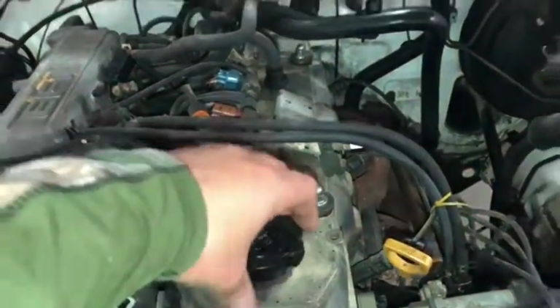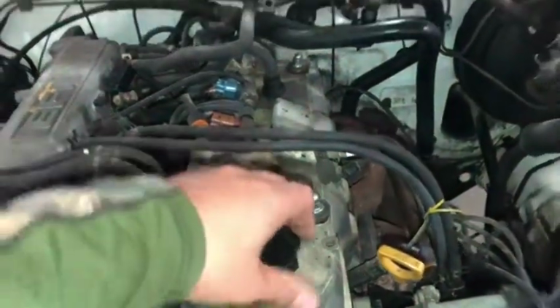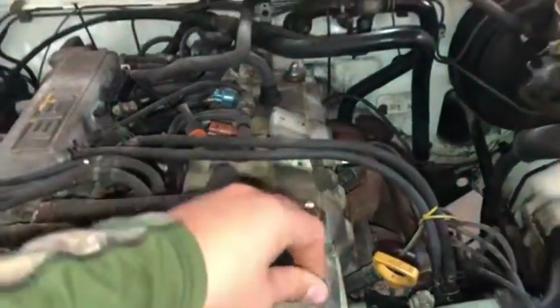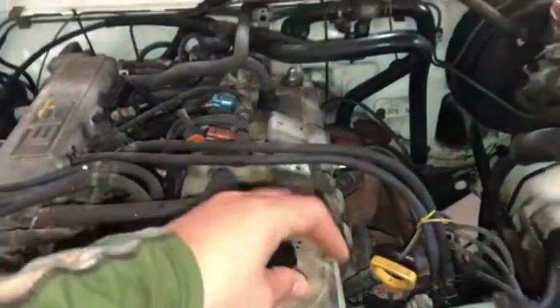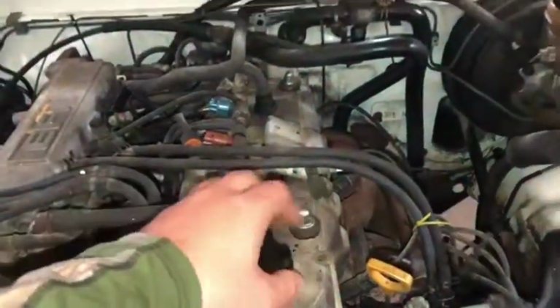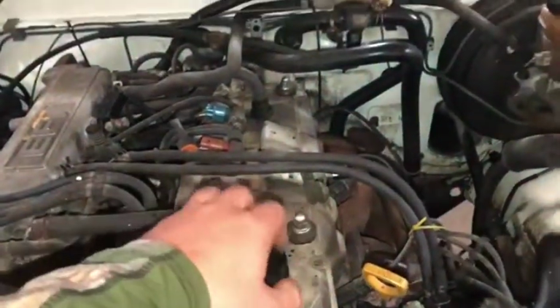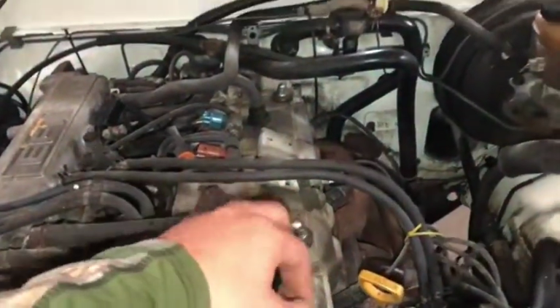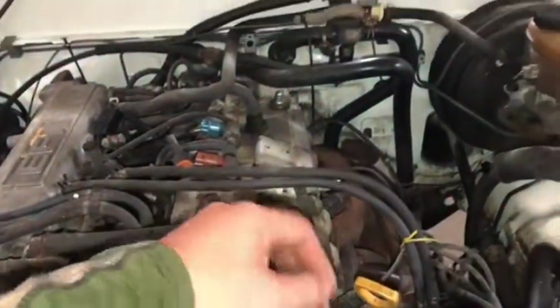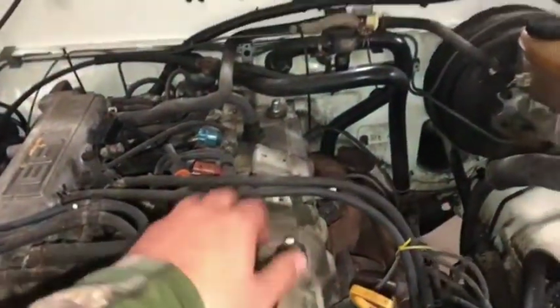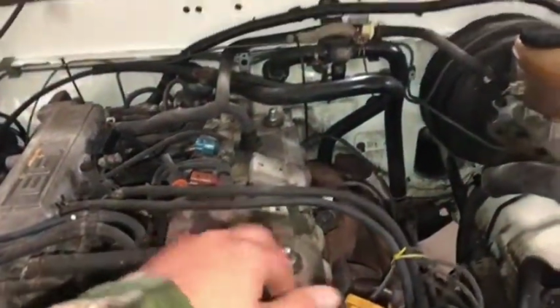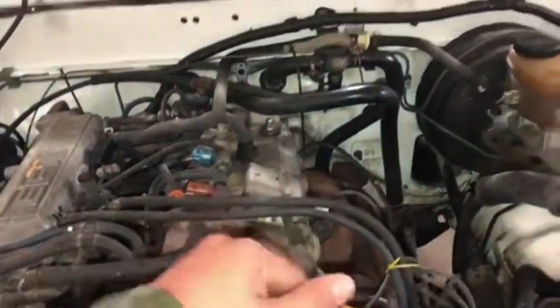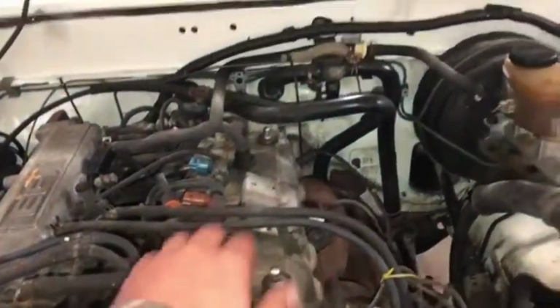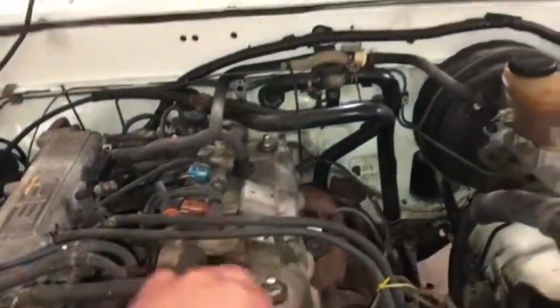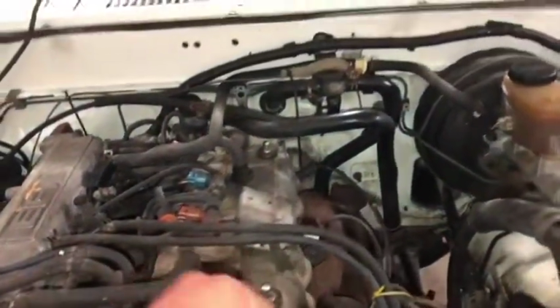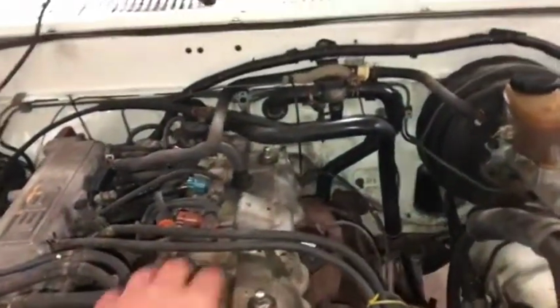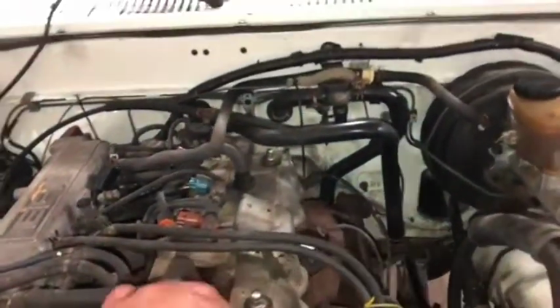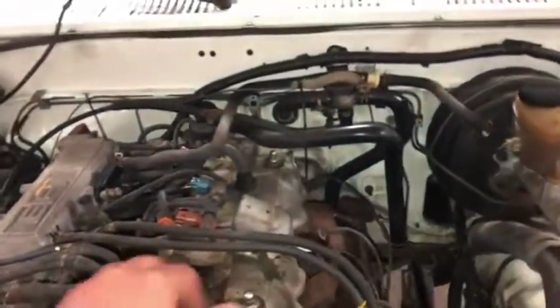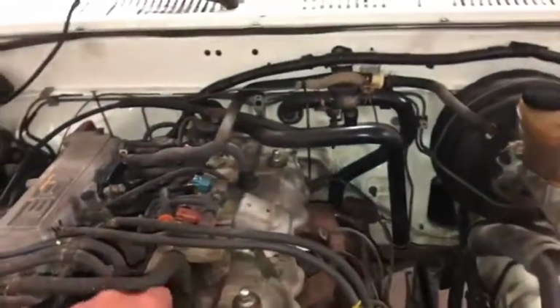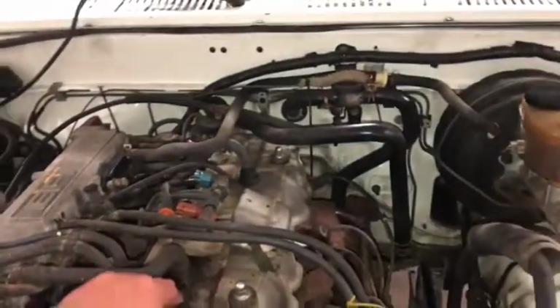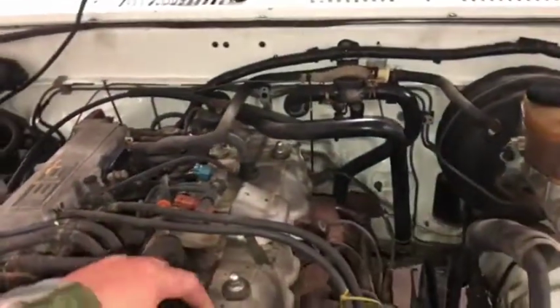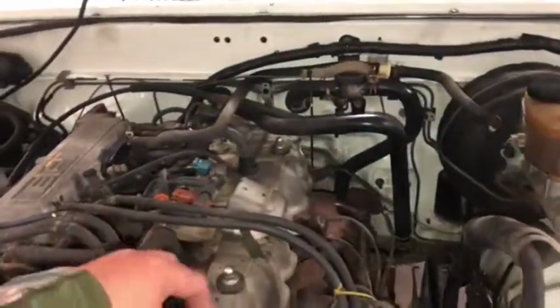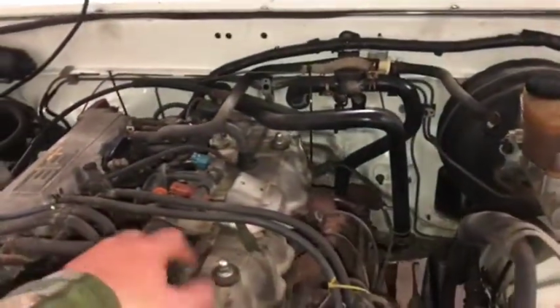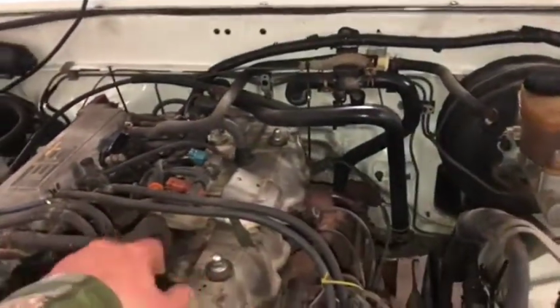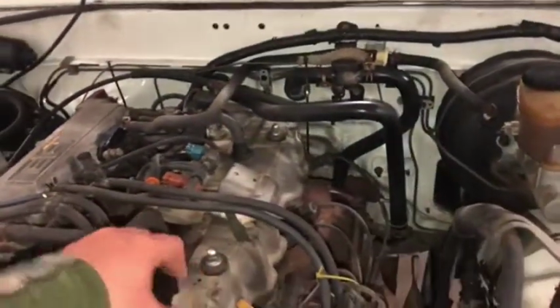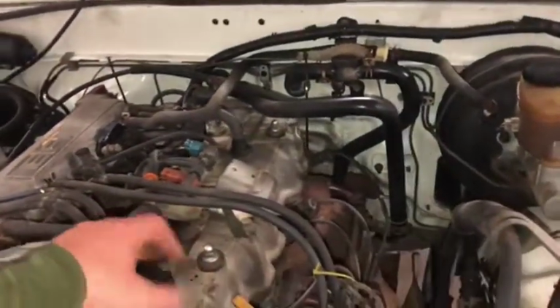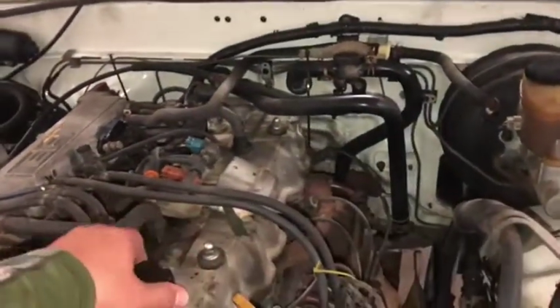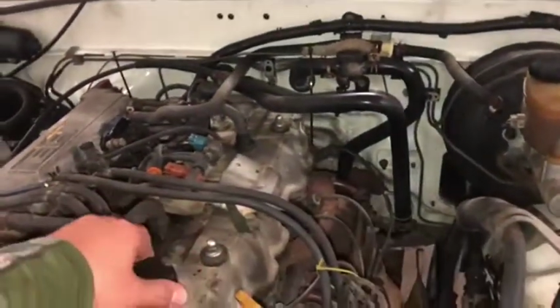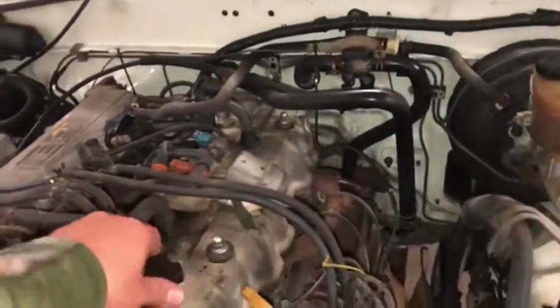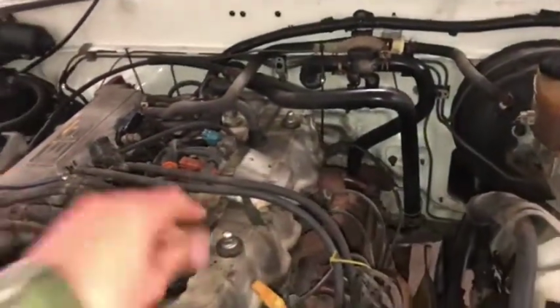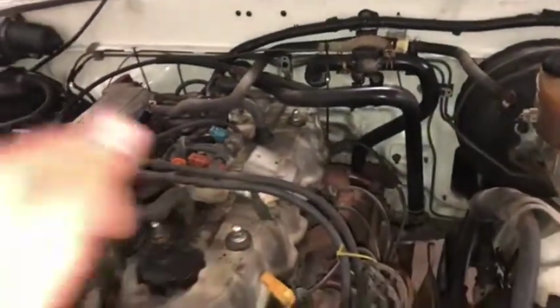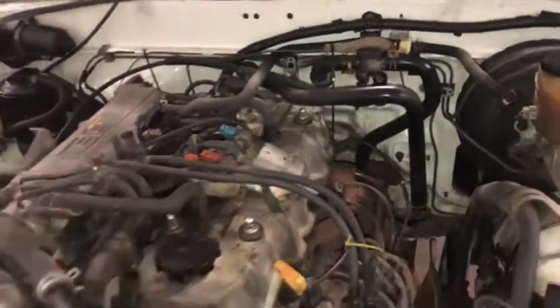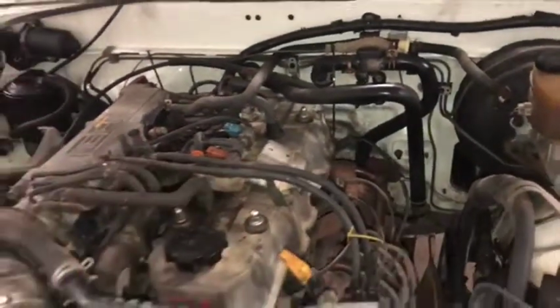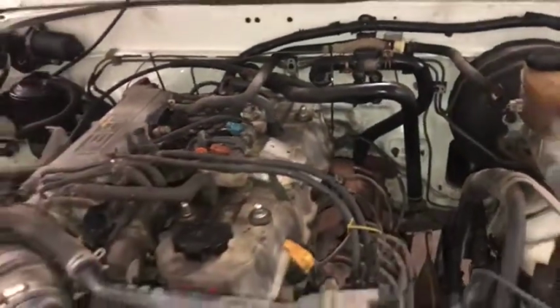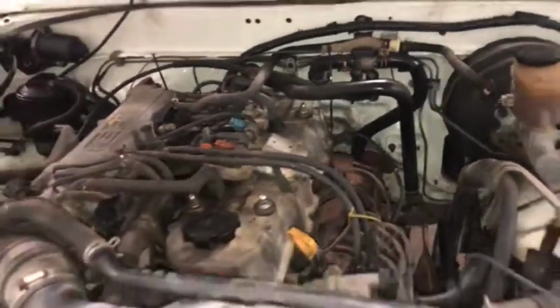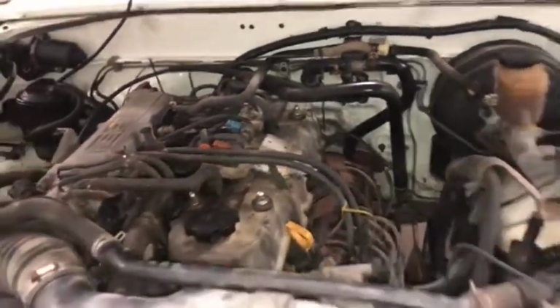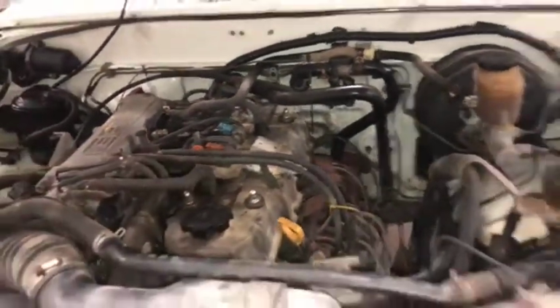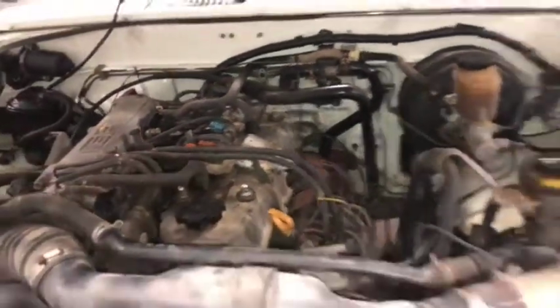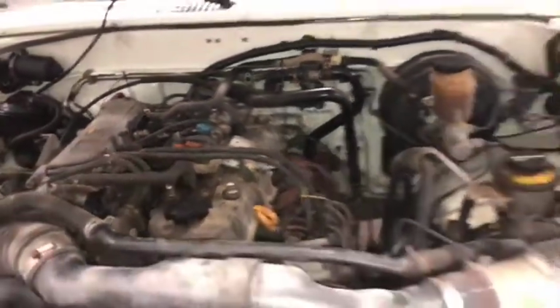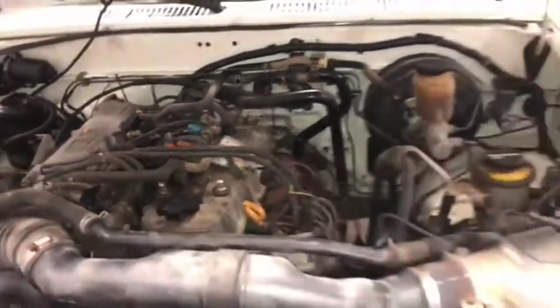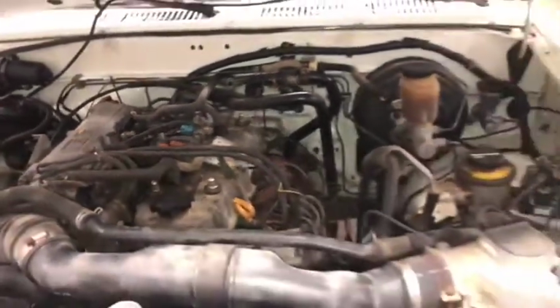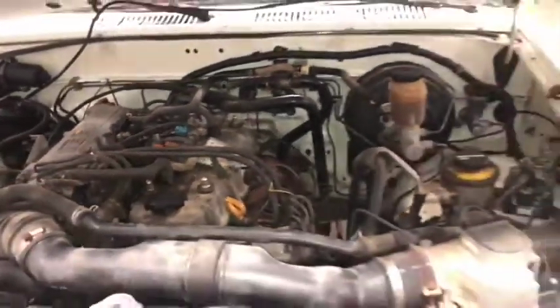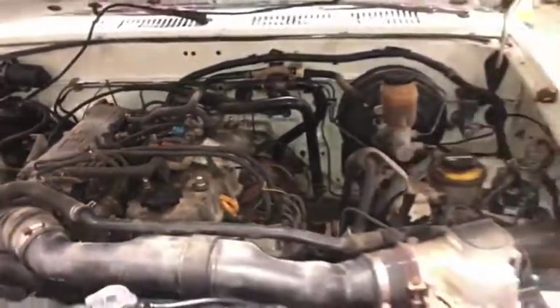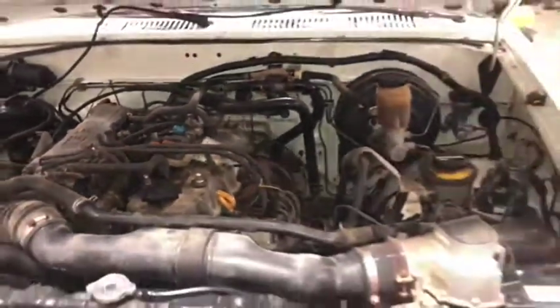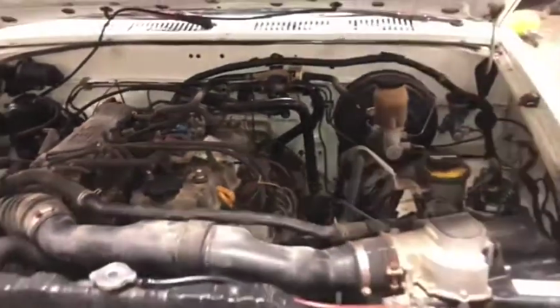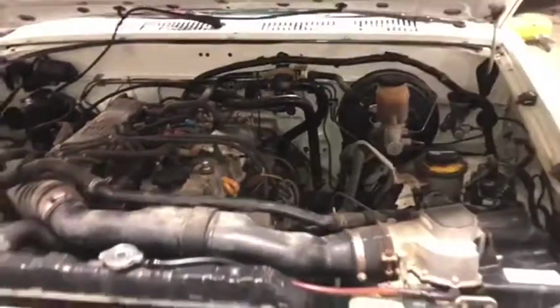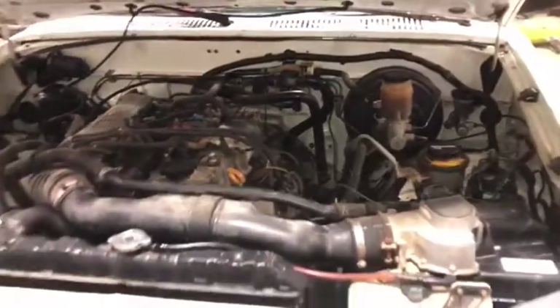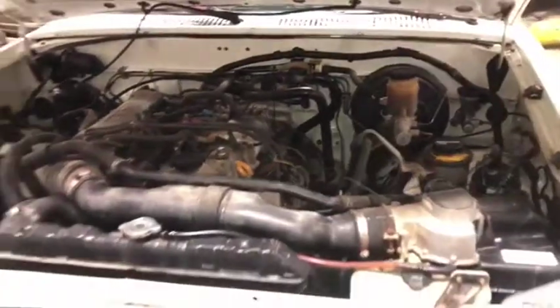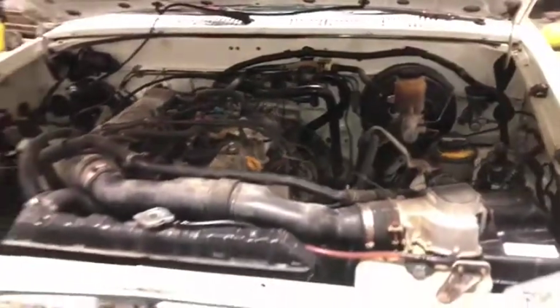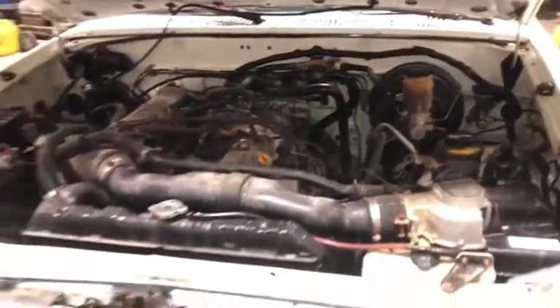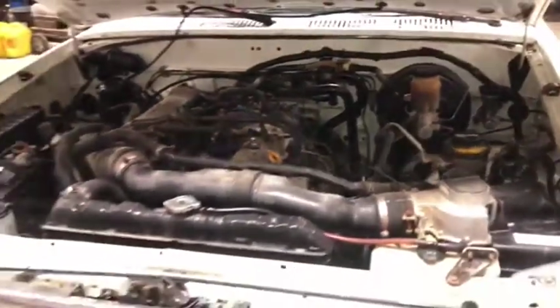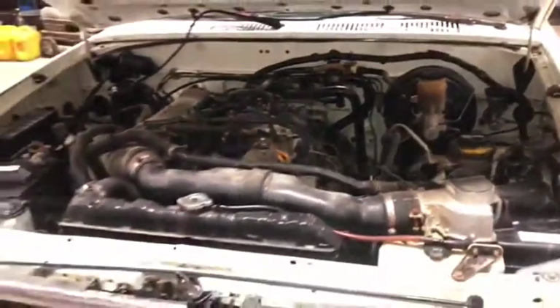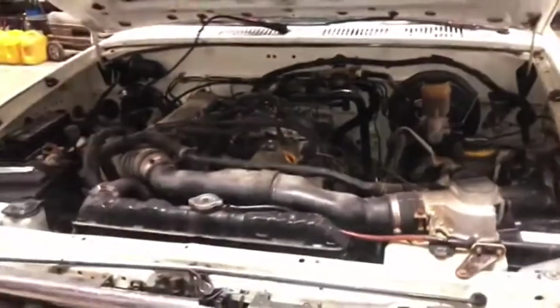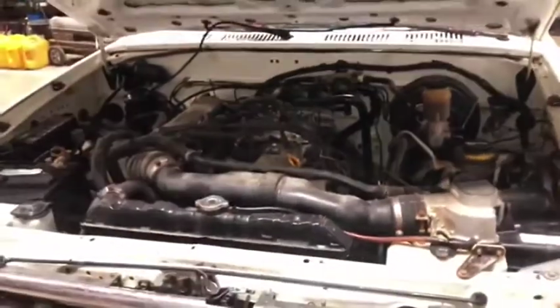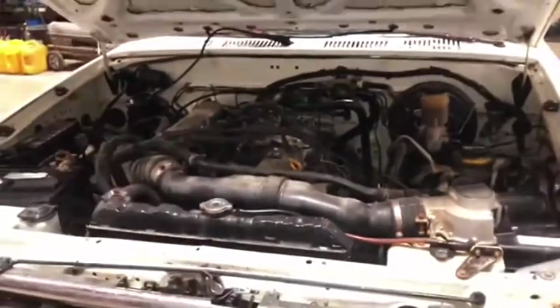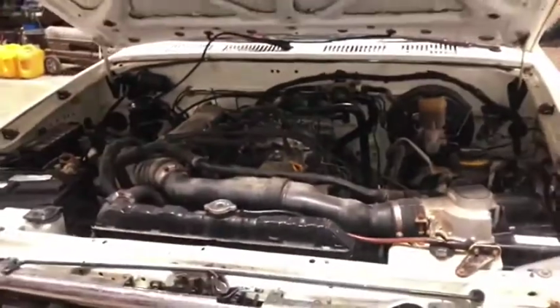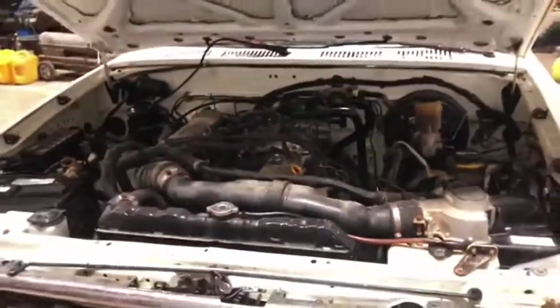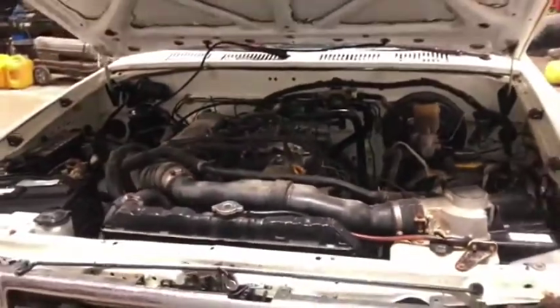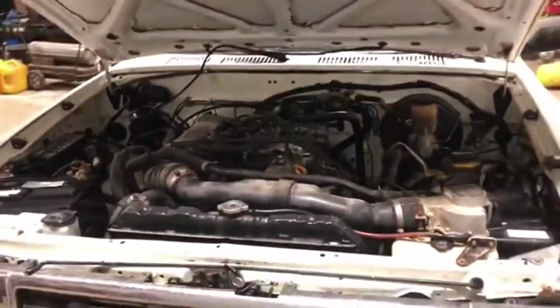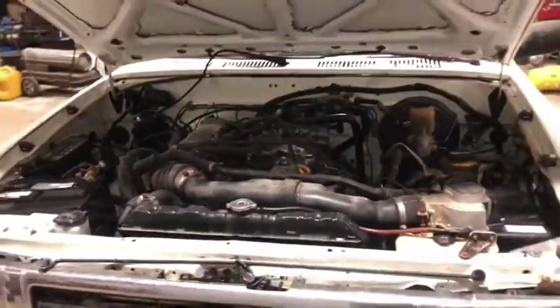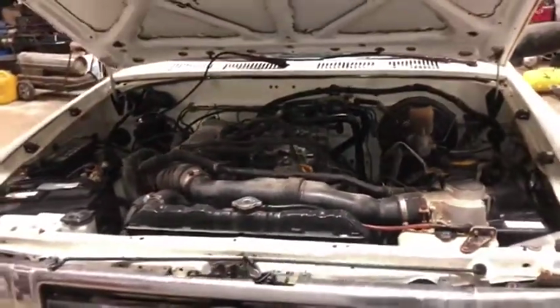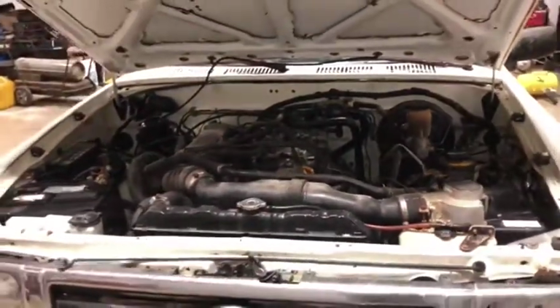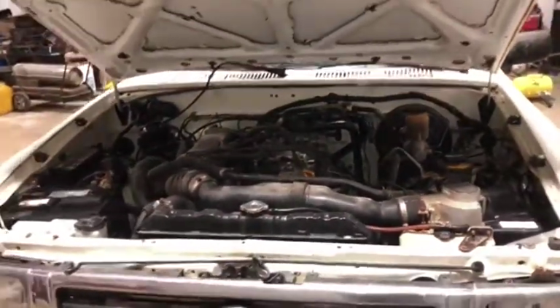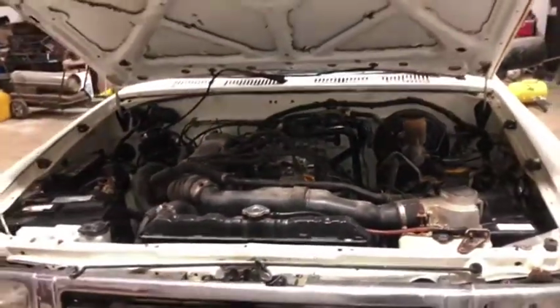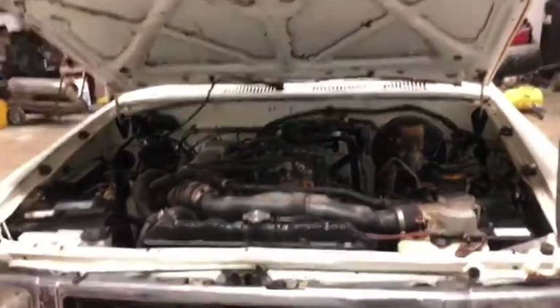Nice, nice little structure. It seems to be very well-maintained. These trucks are well-known for how long they can last and how reliable they are.